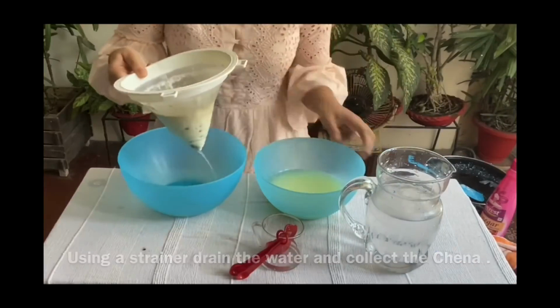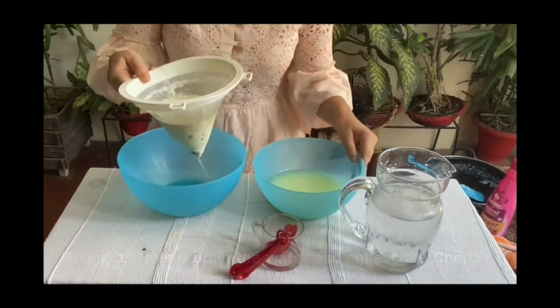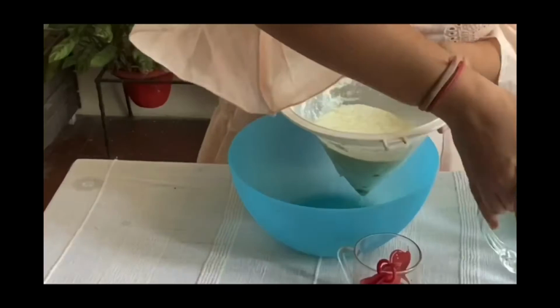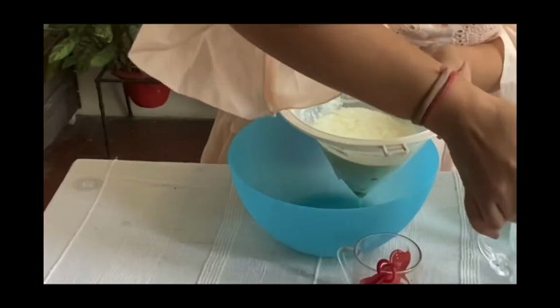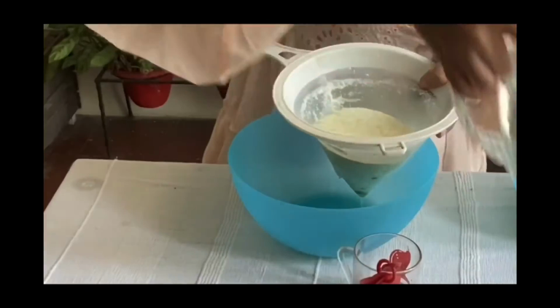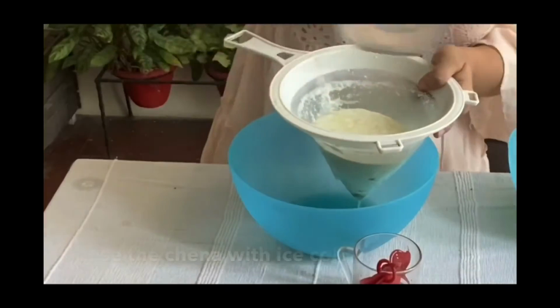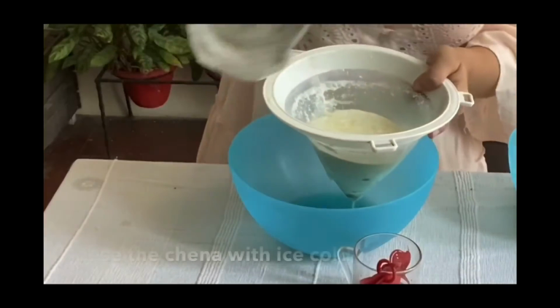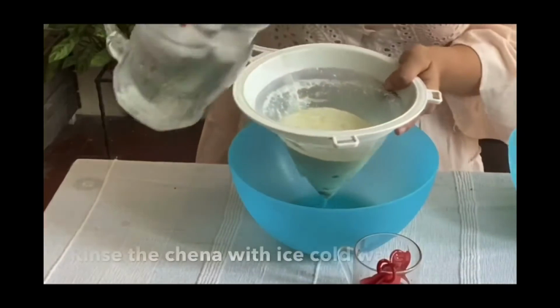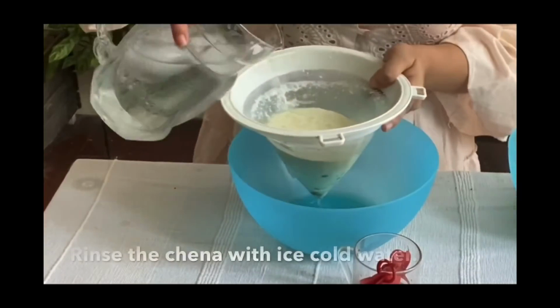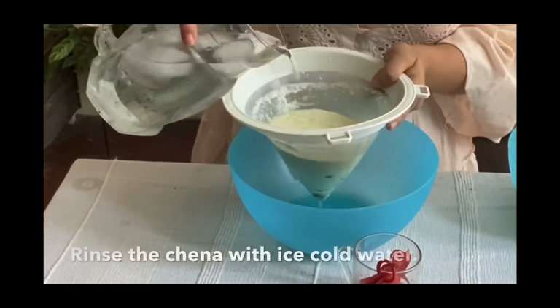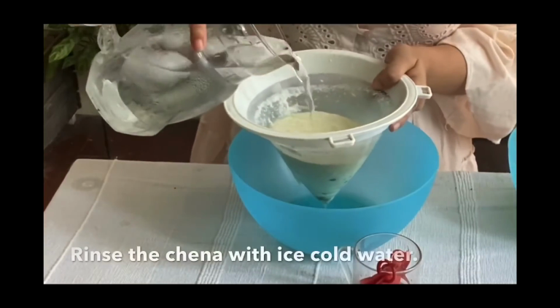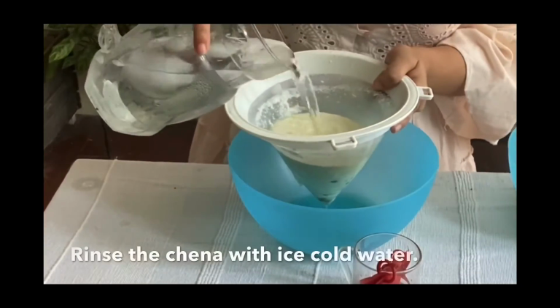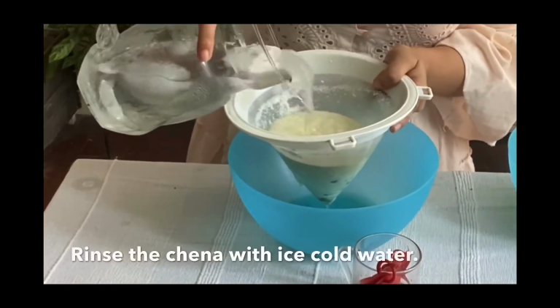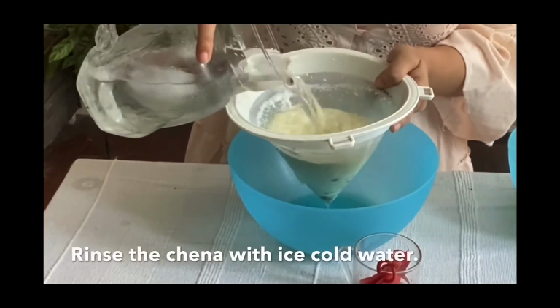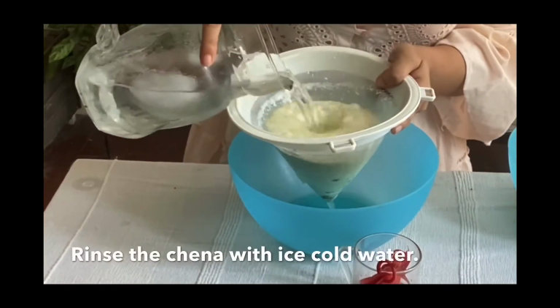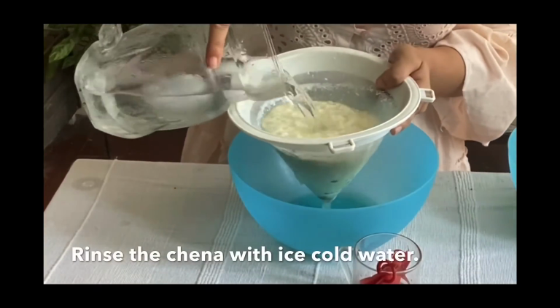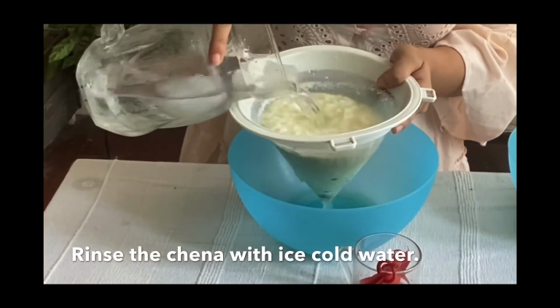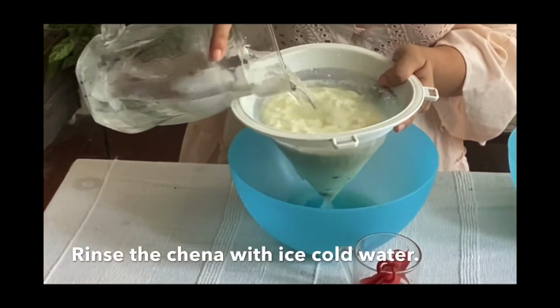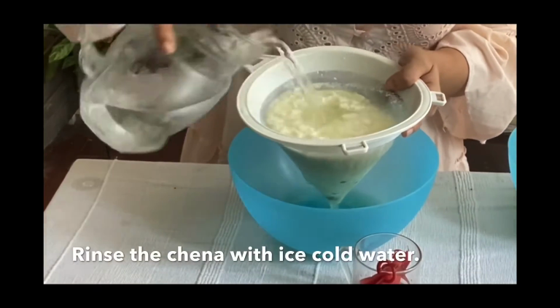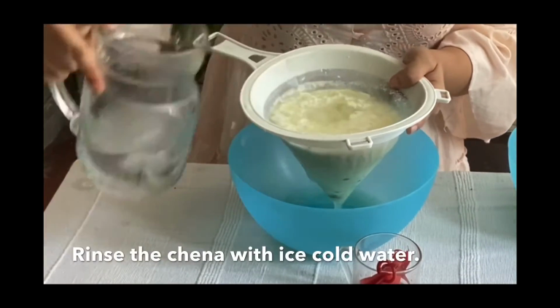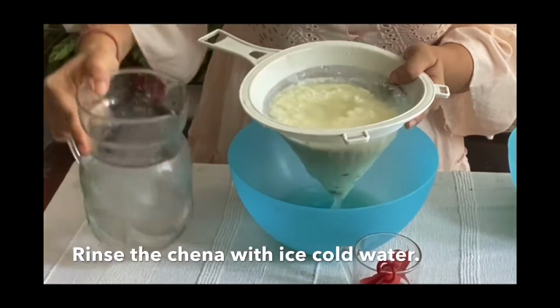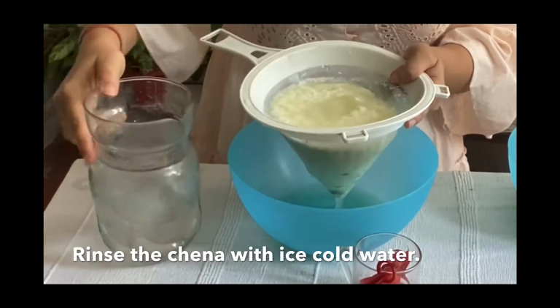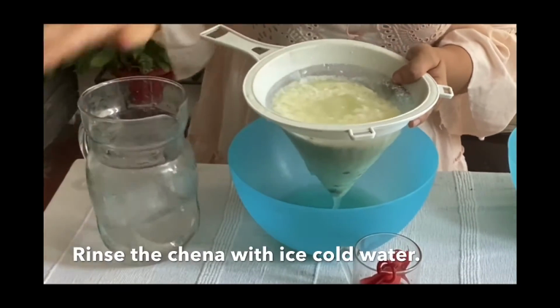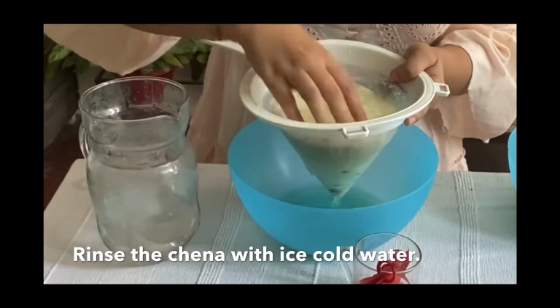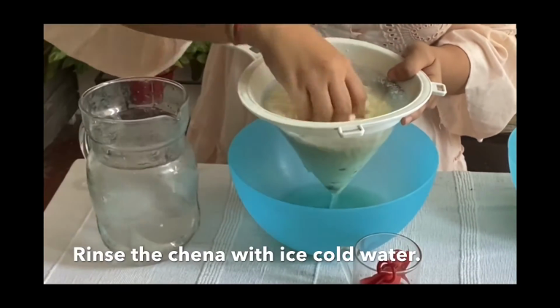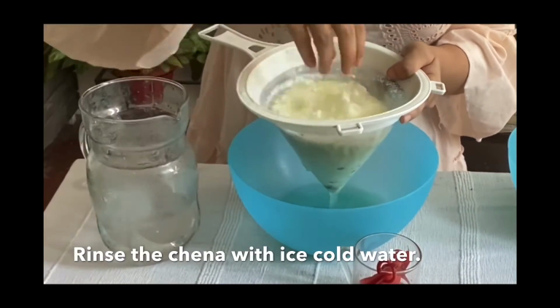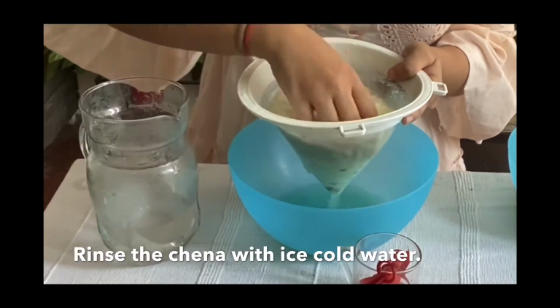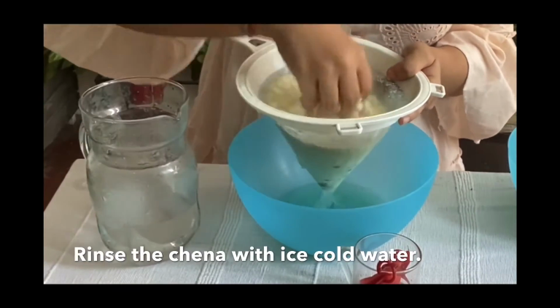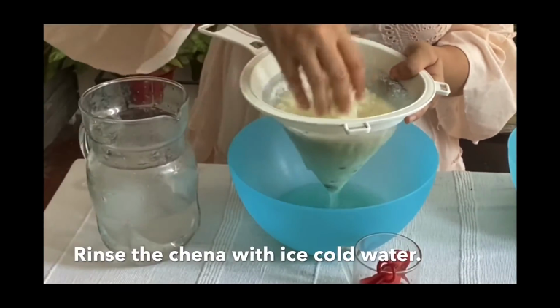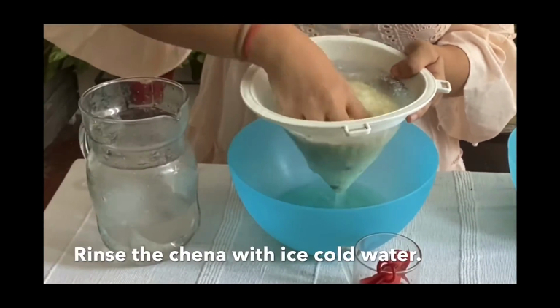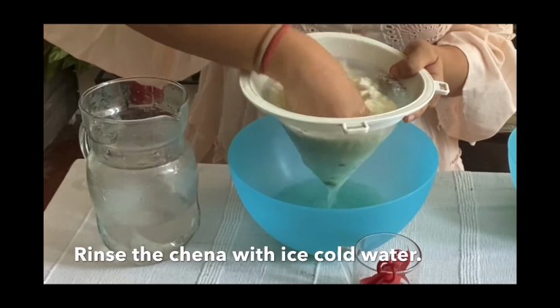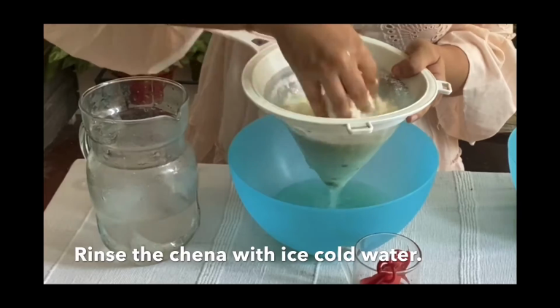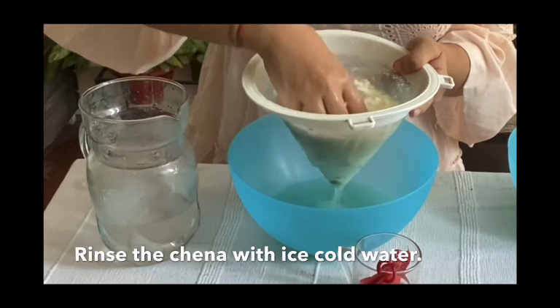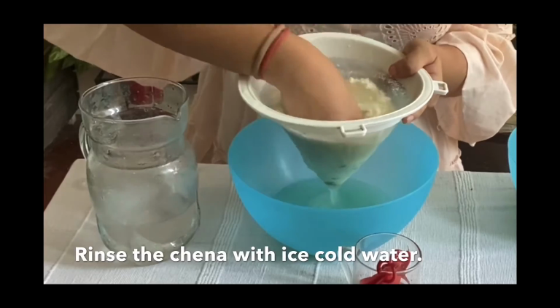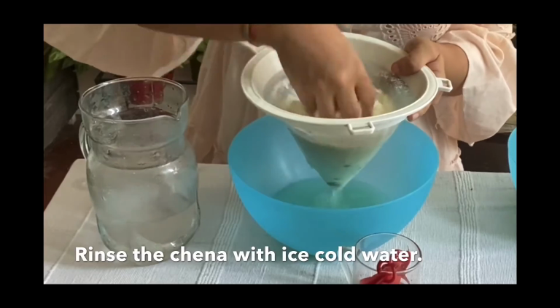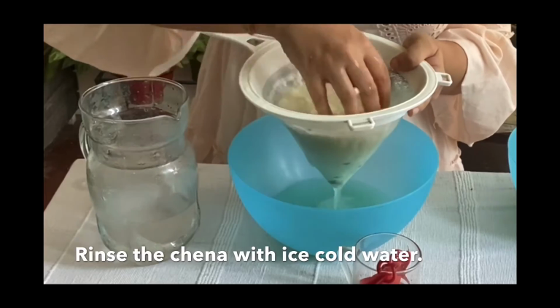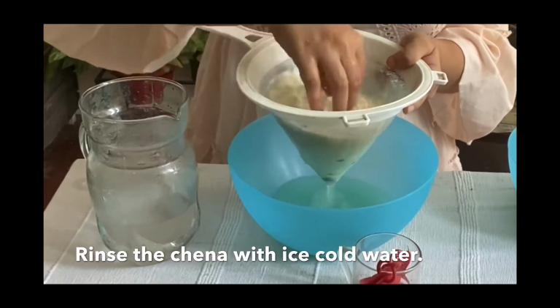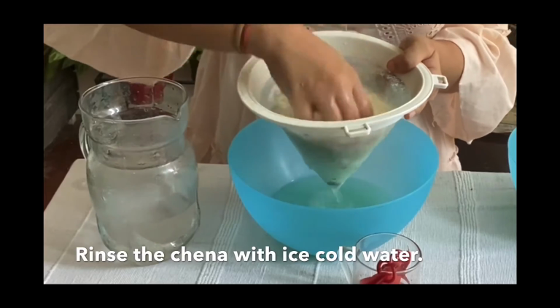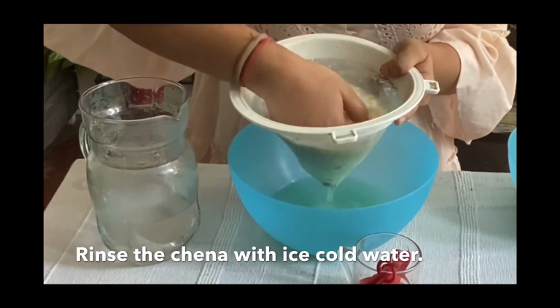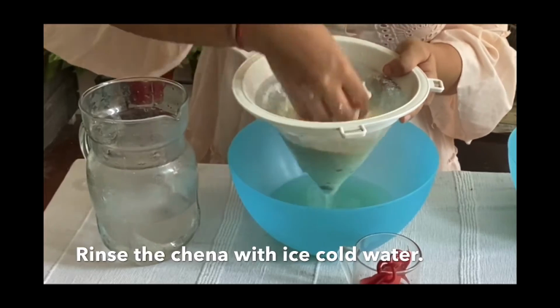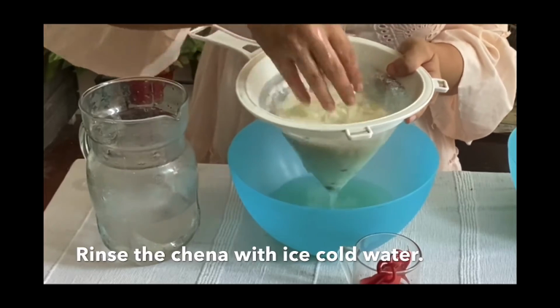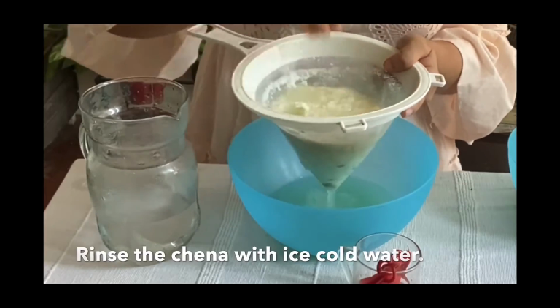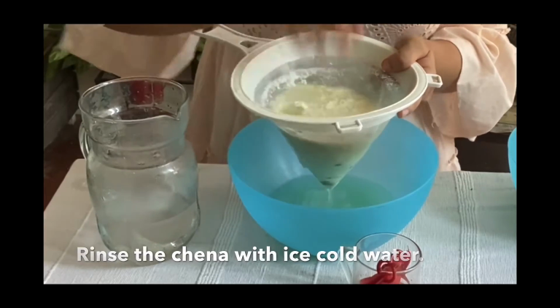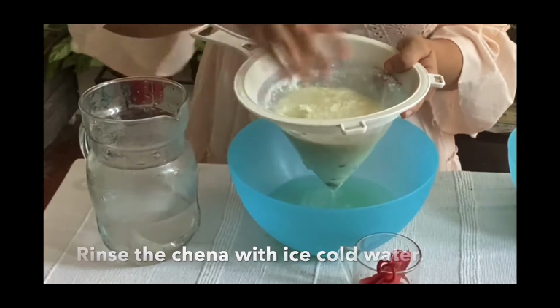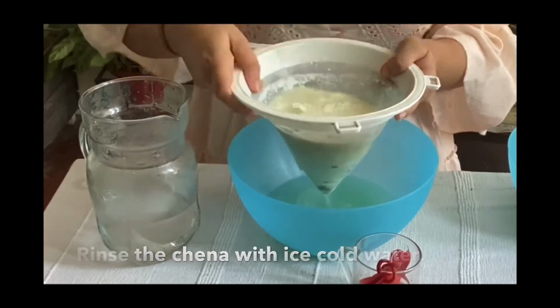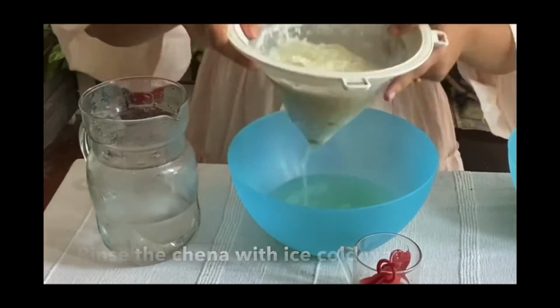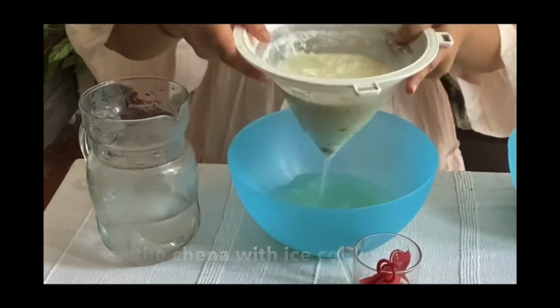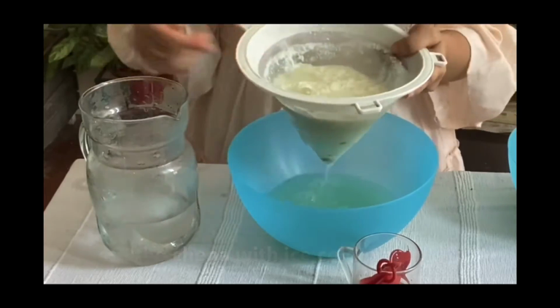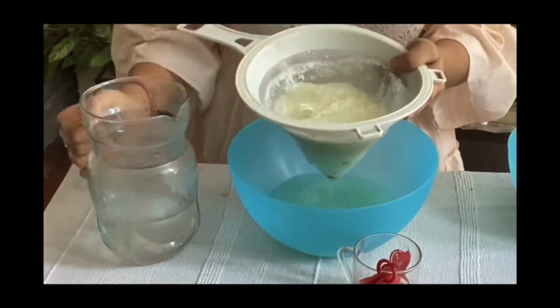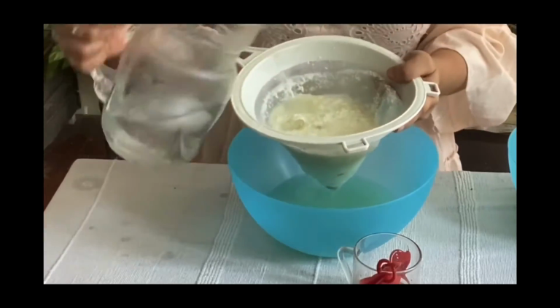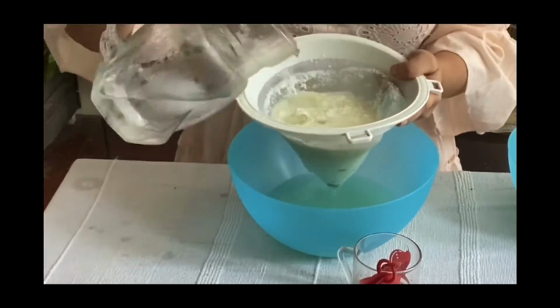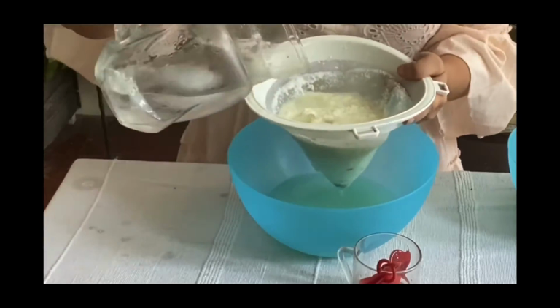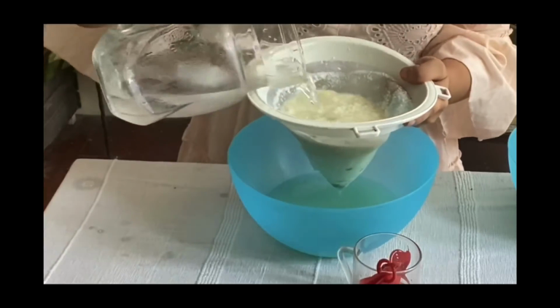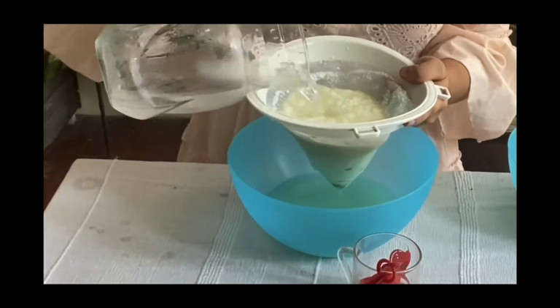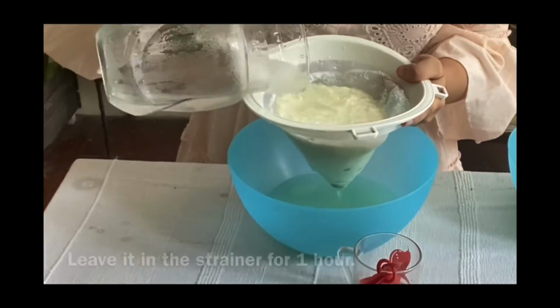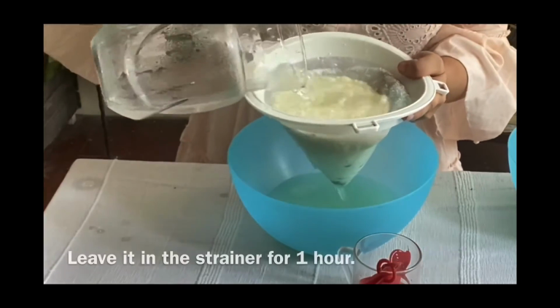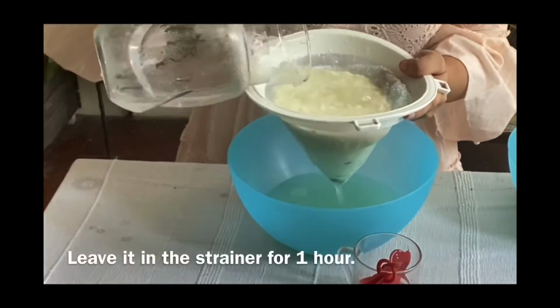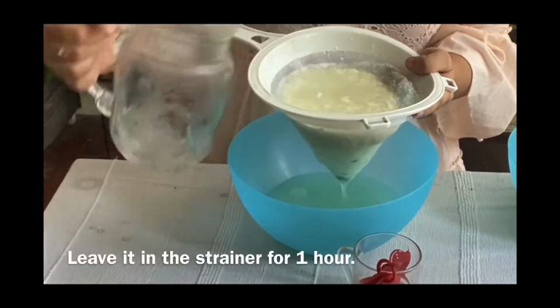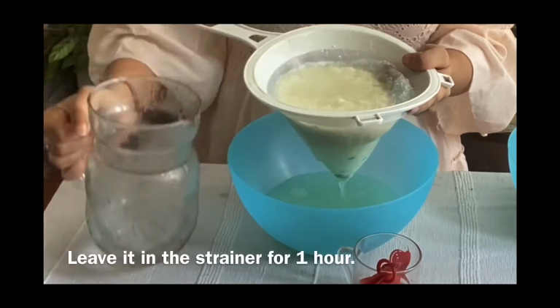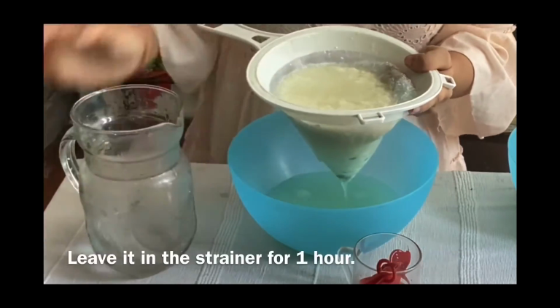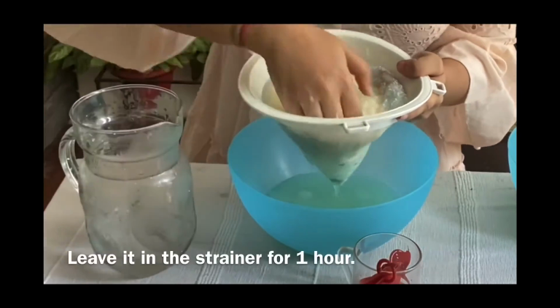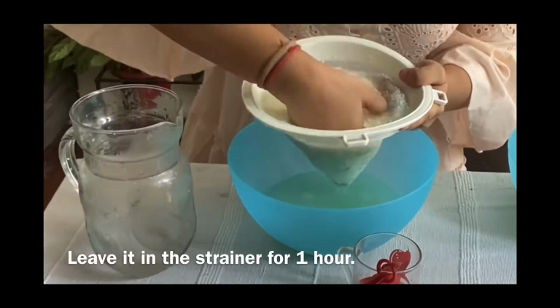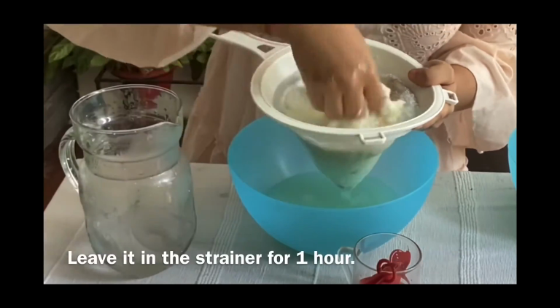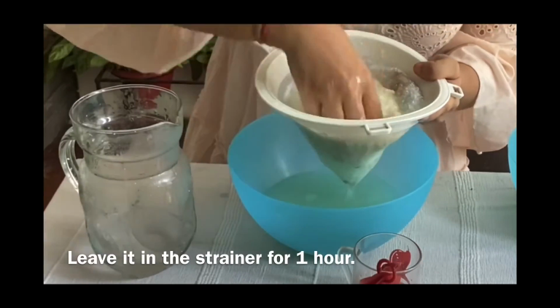Rinse the chena with ice cold water and leave it in the strainer for 1 hour.